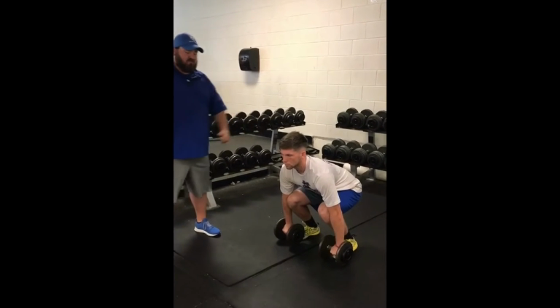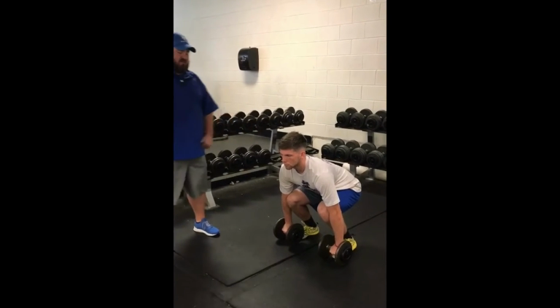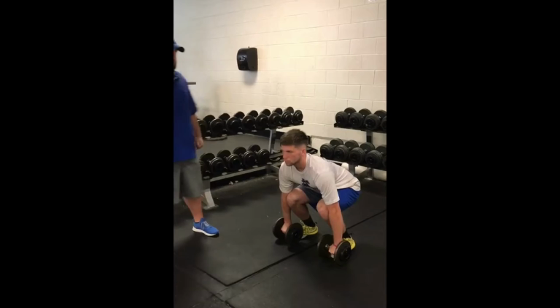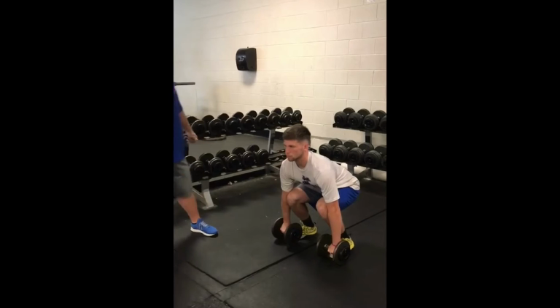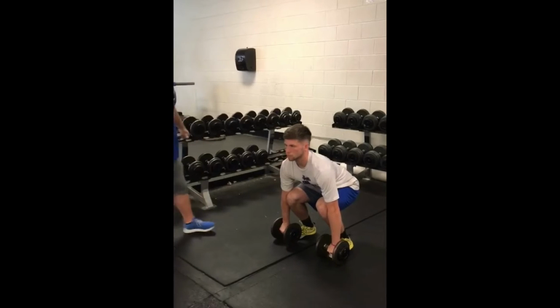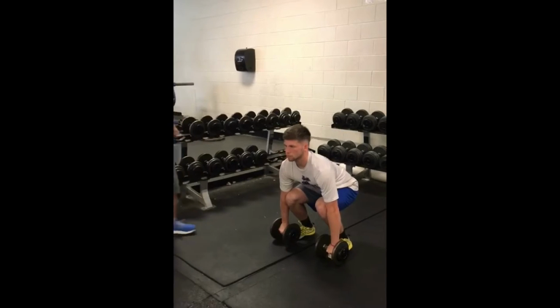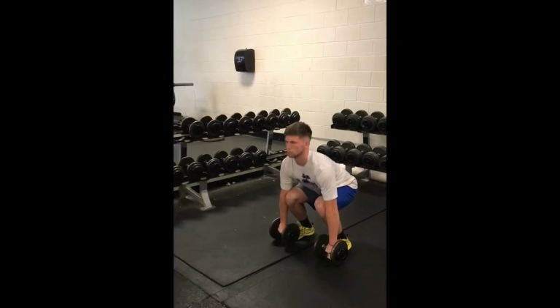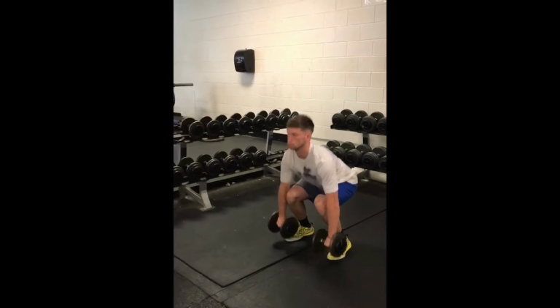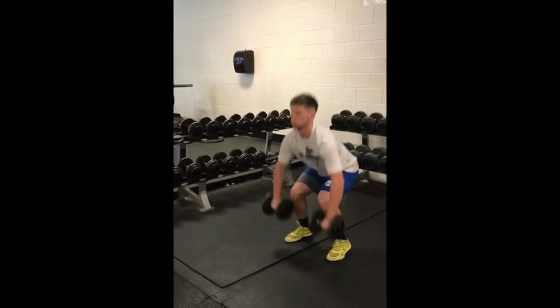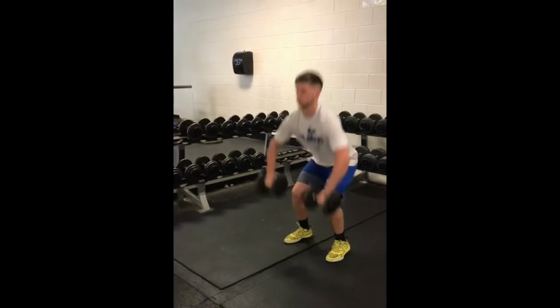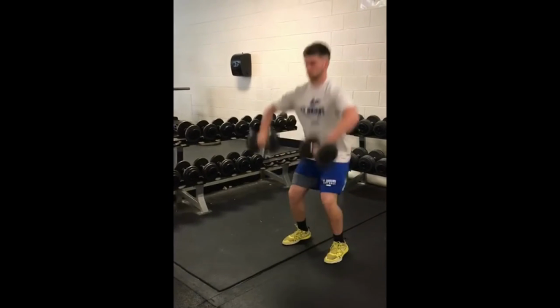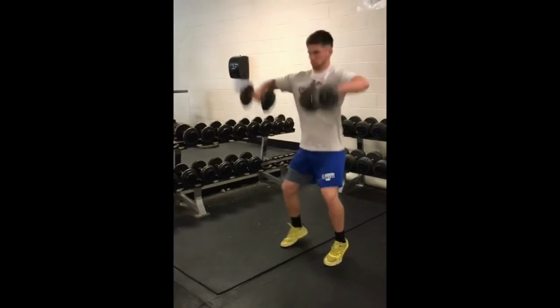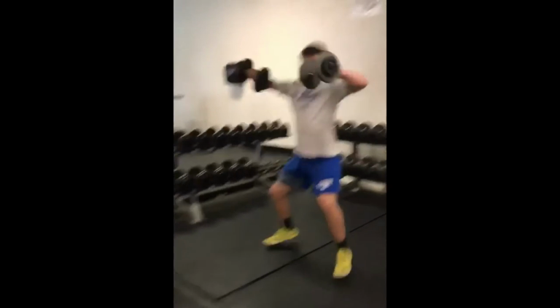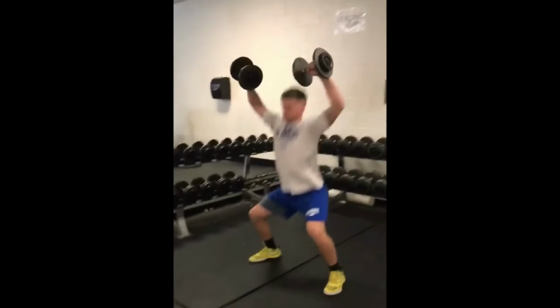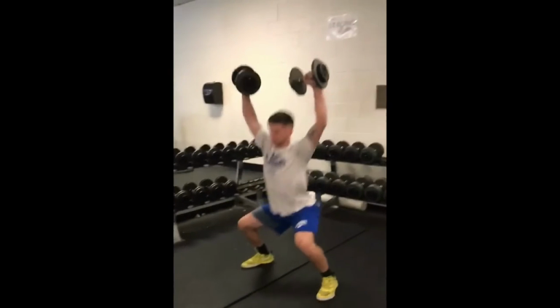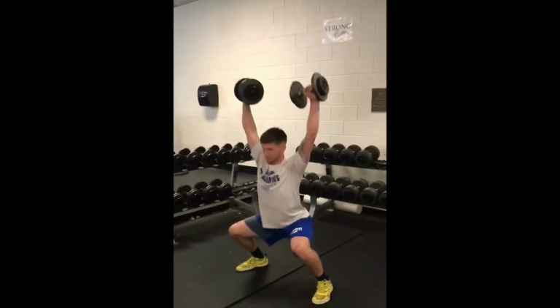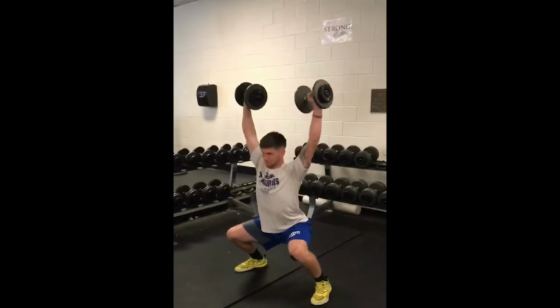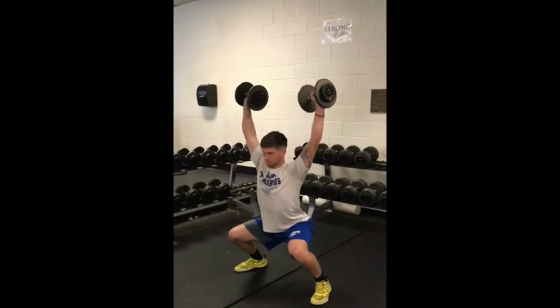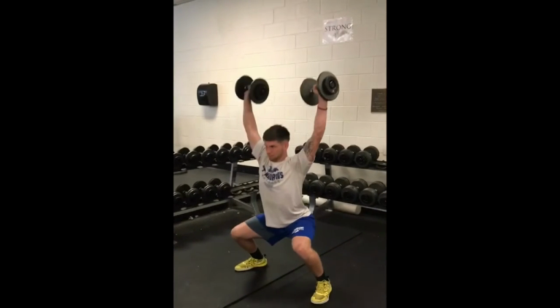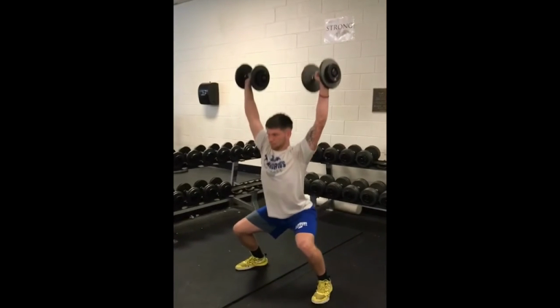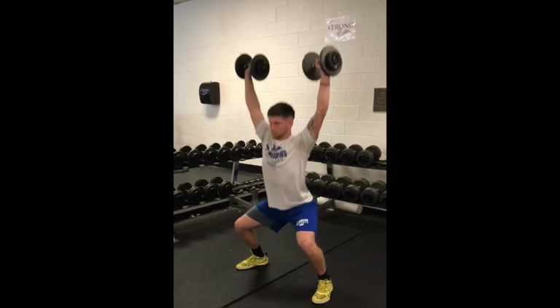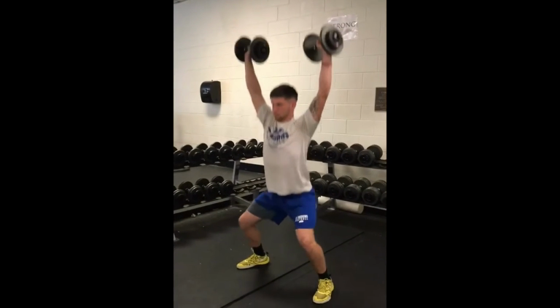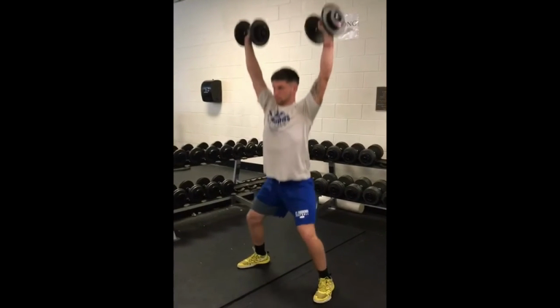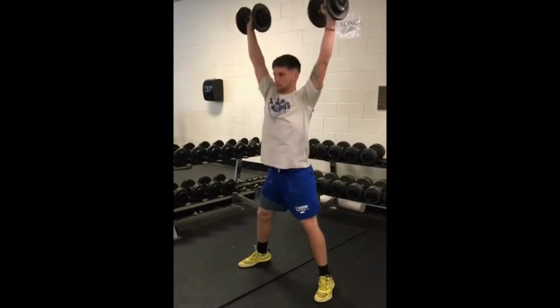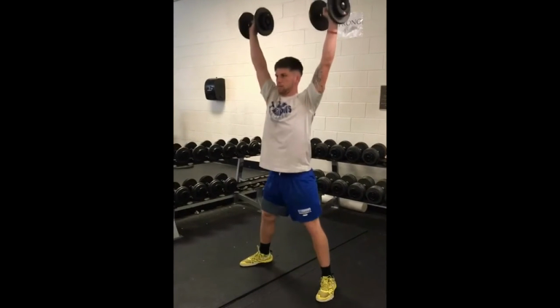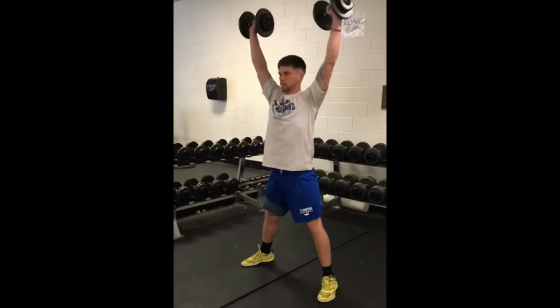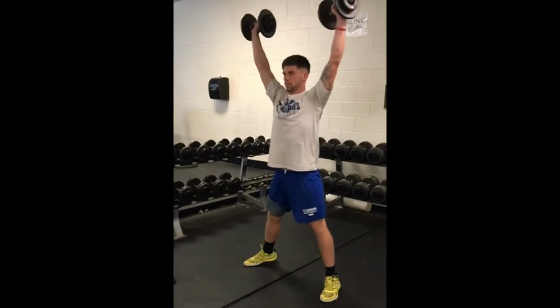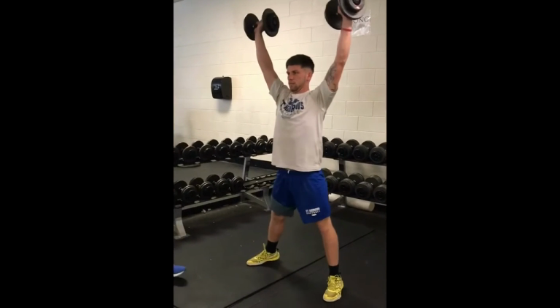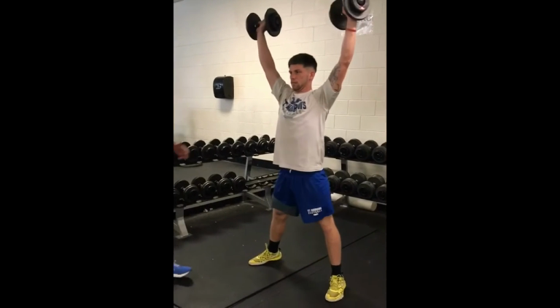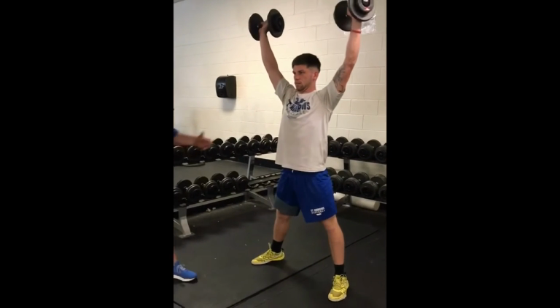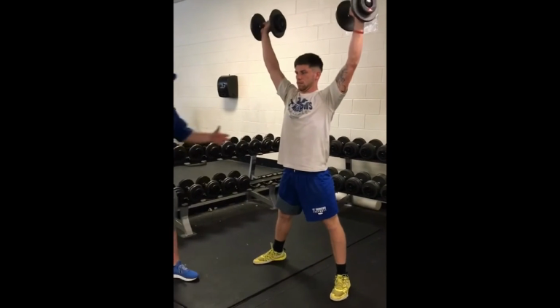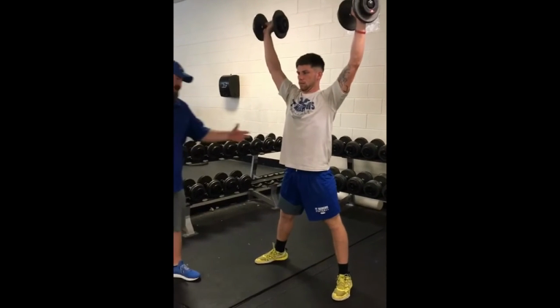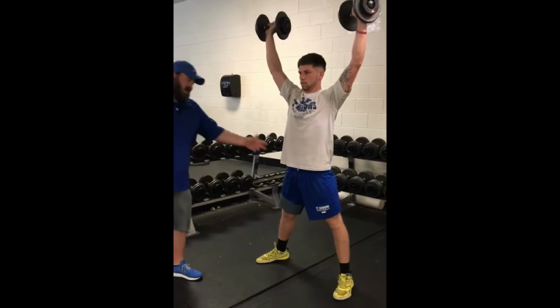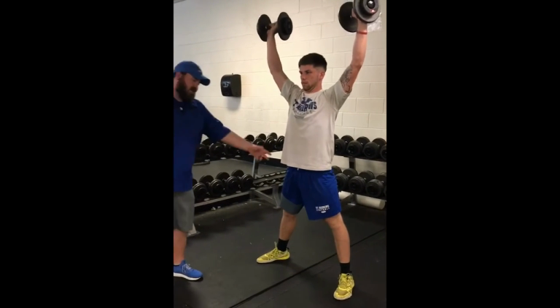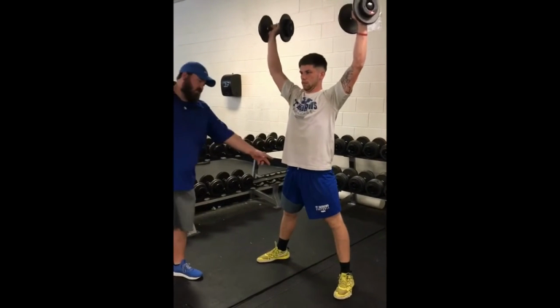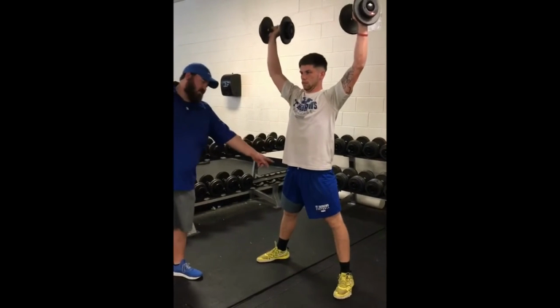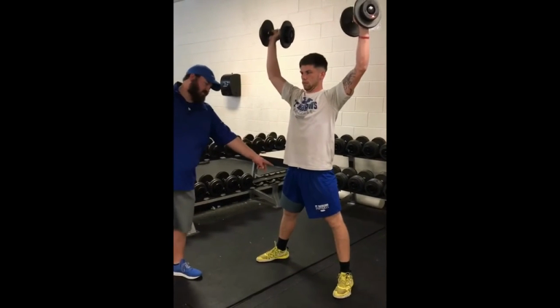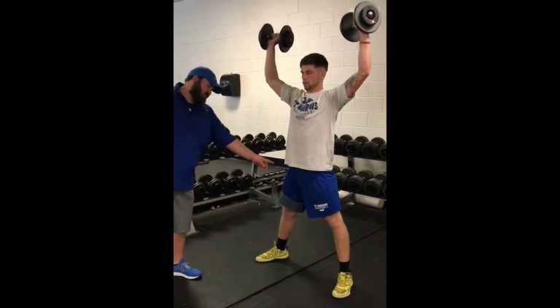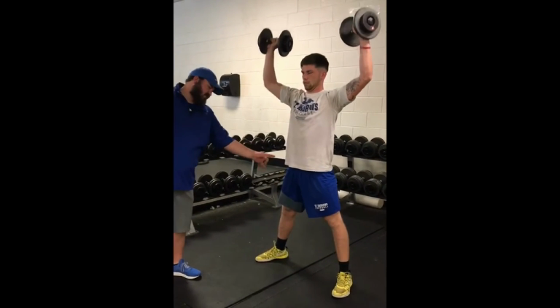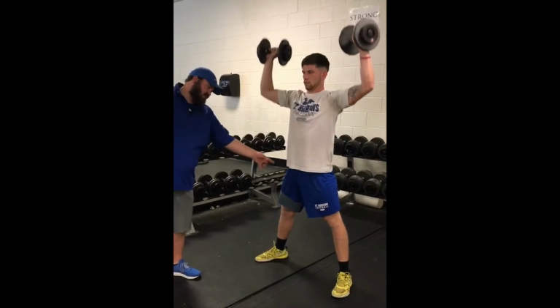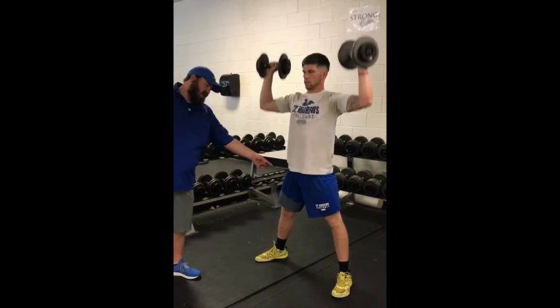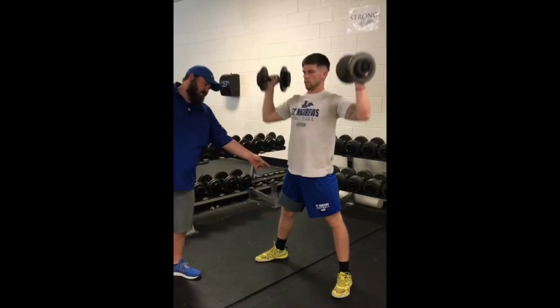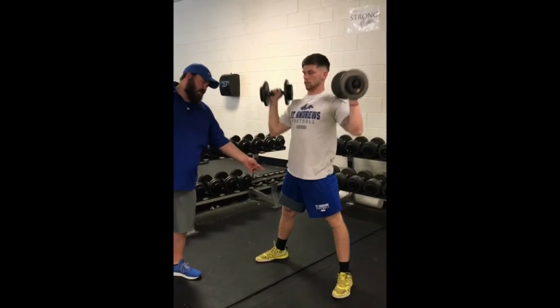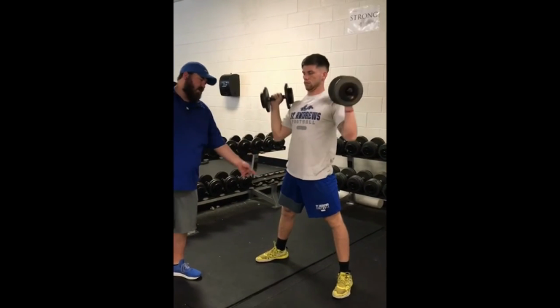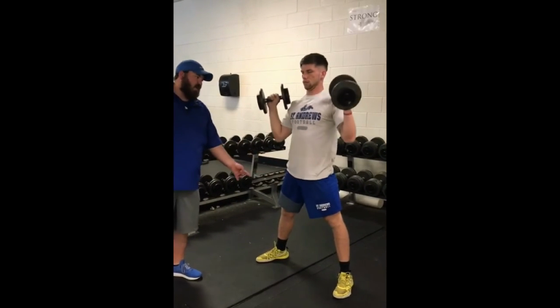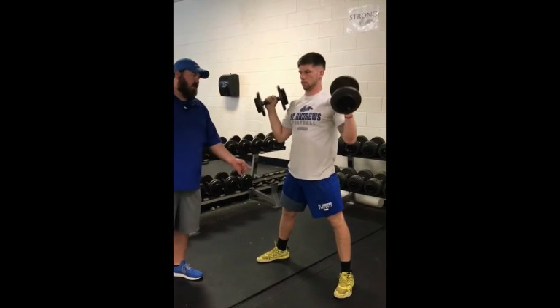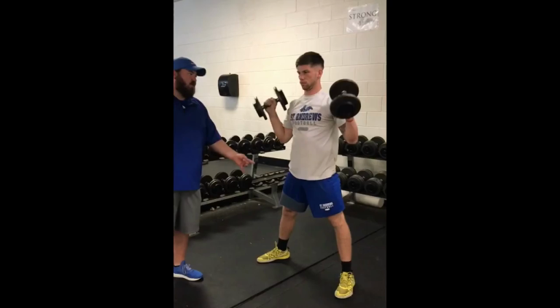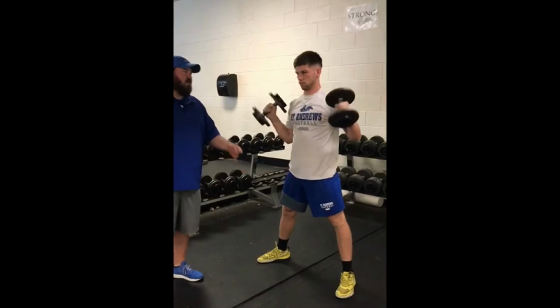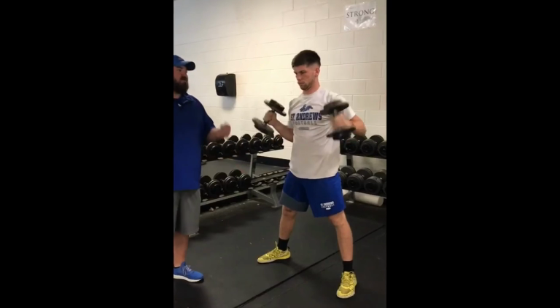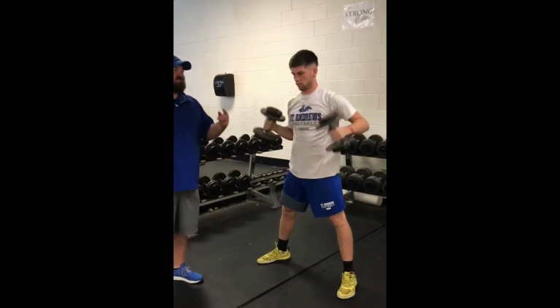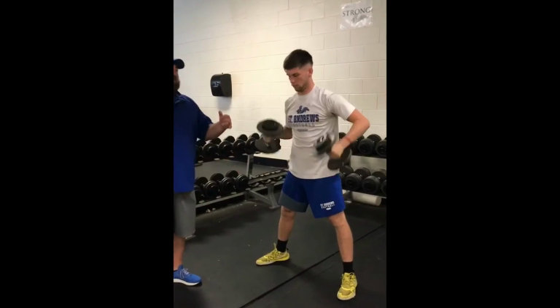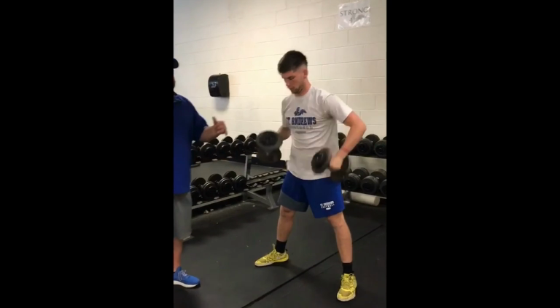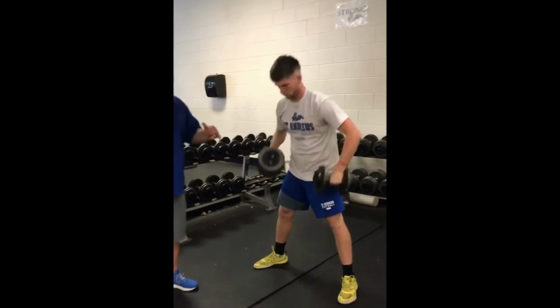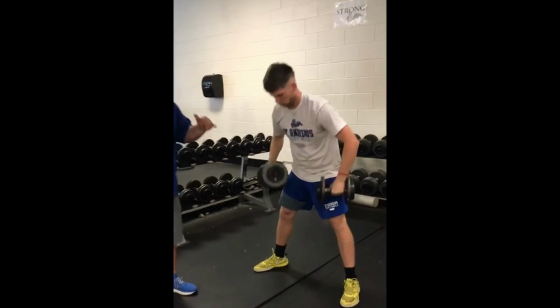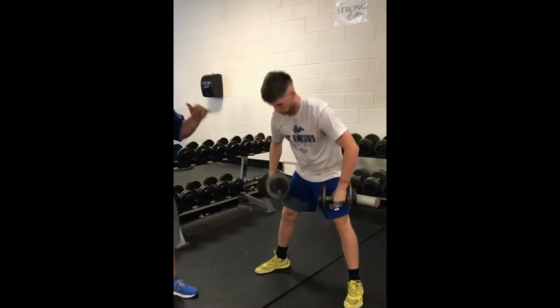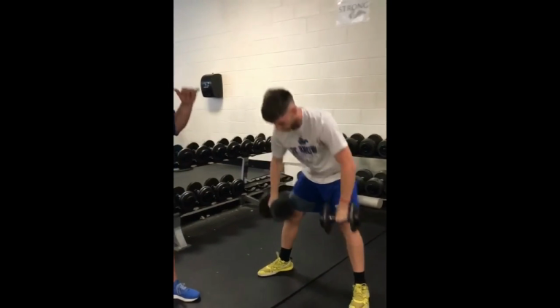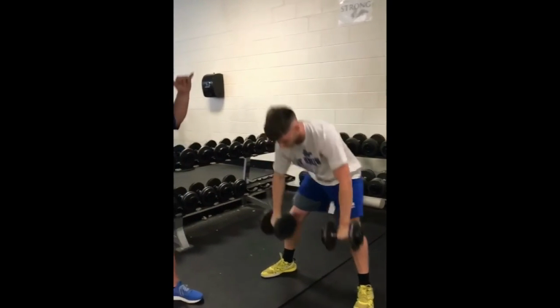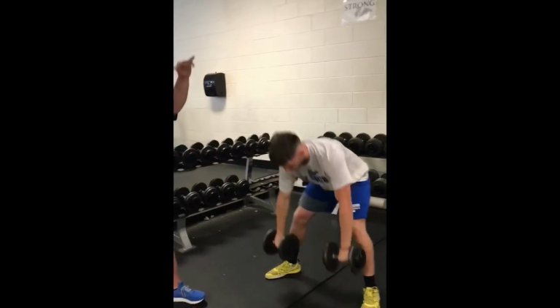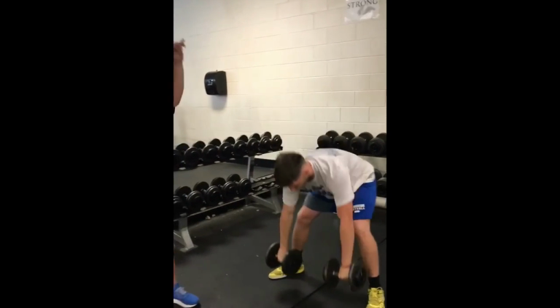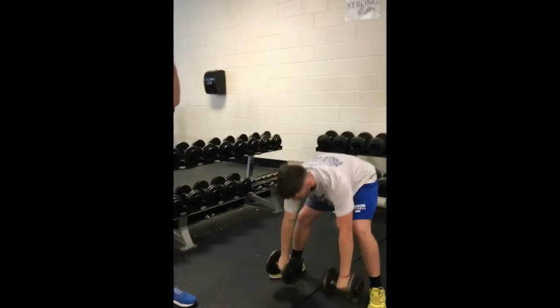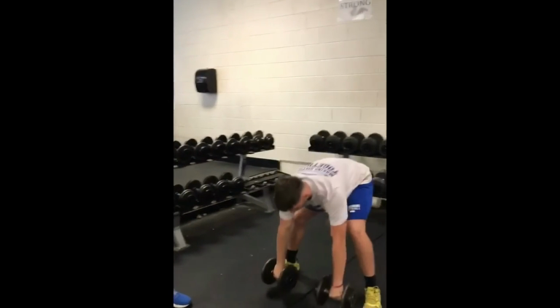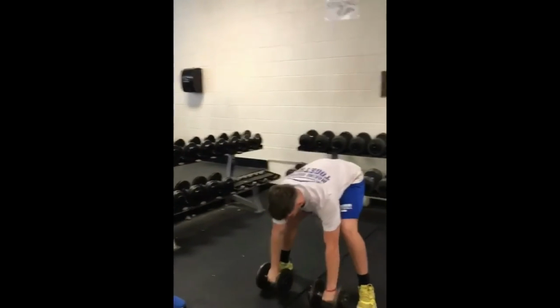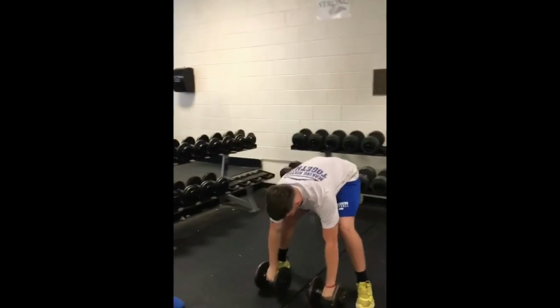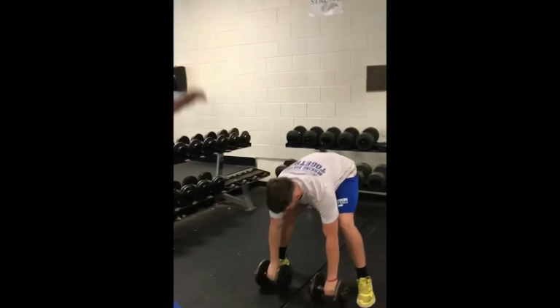You'll see Andy do it right here. You see where his hips land, where he gets down parallel, stands up with it with the weight above his head.